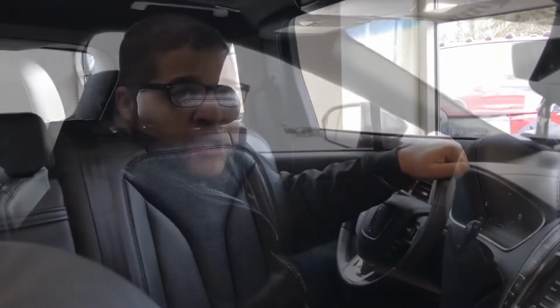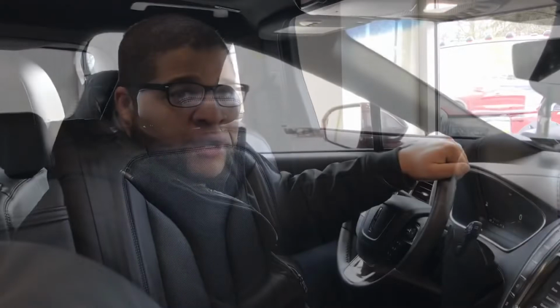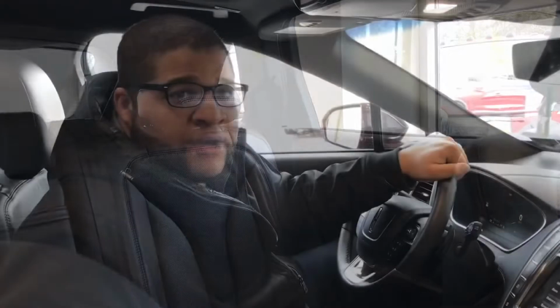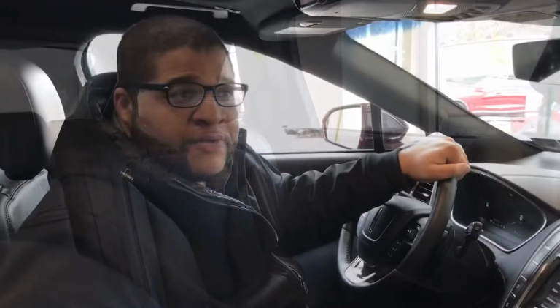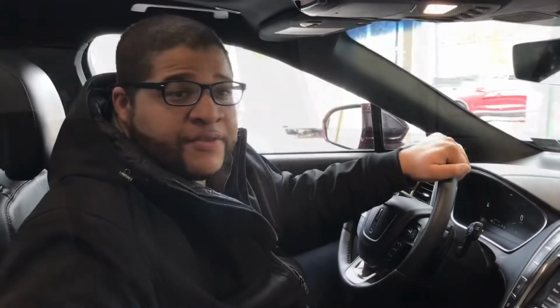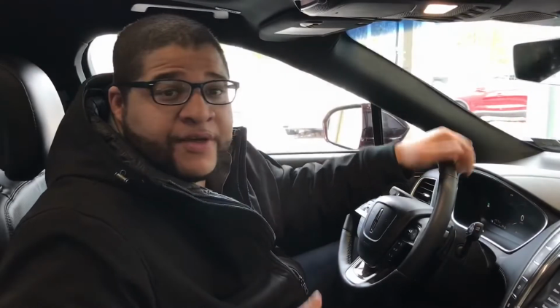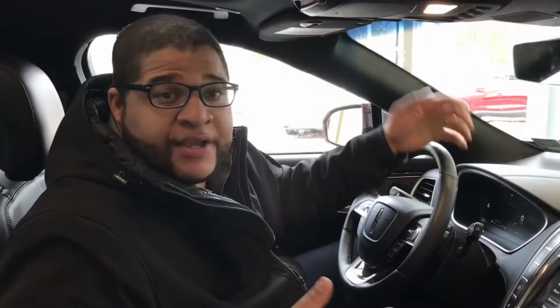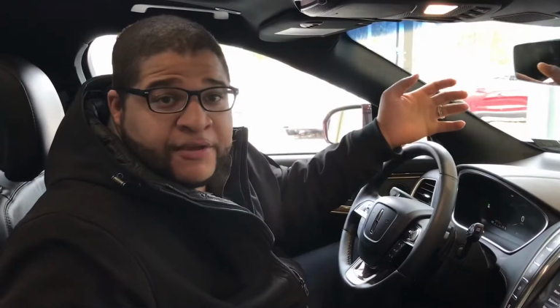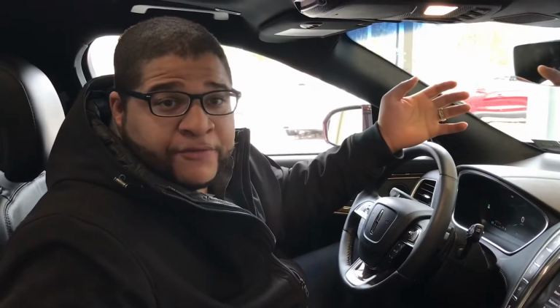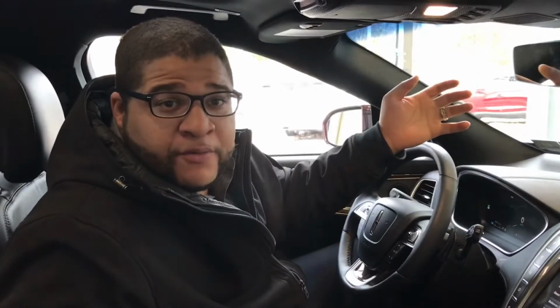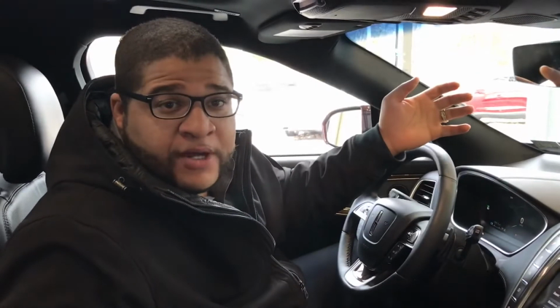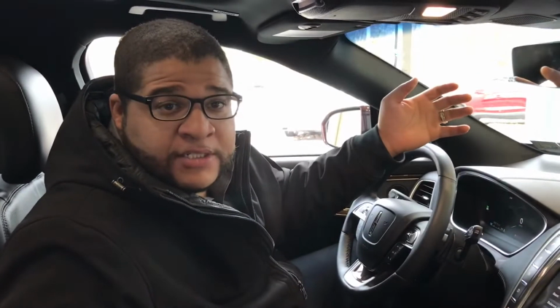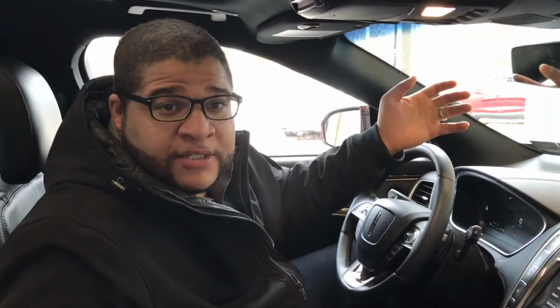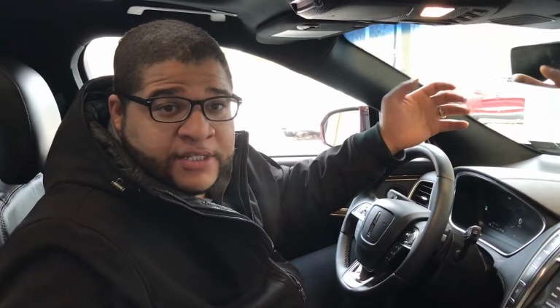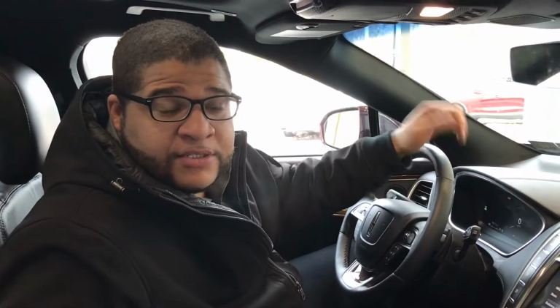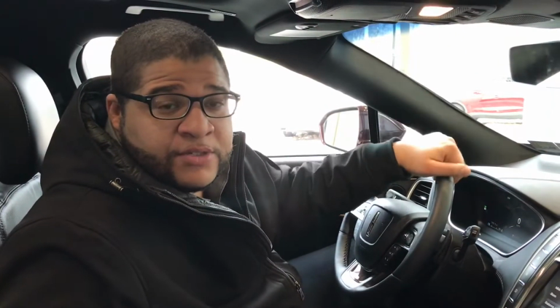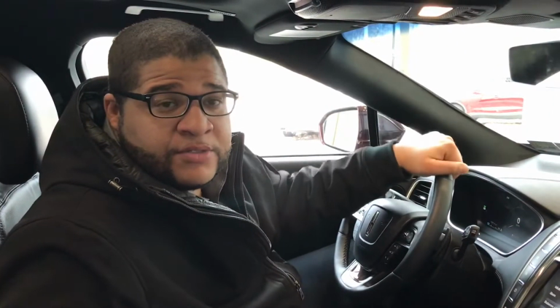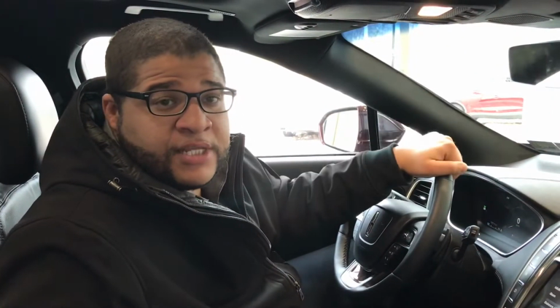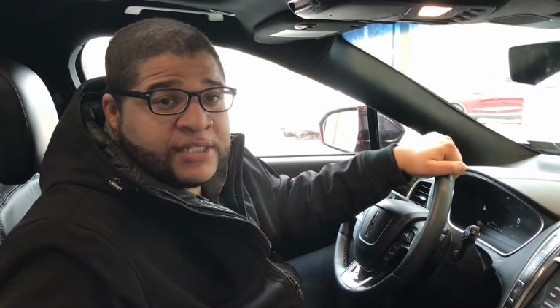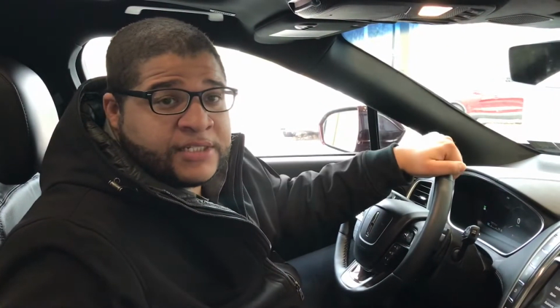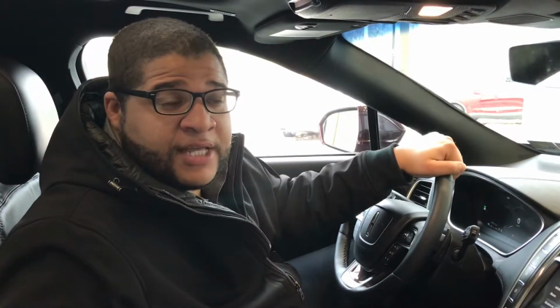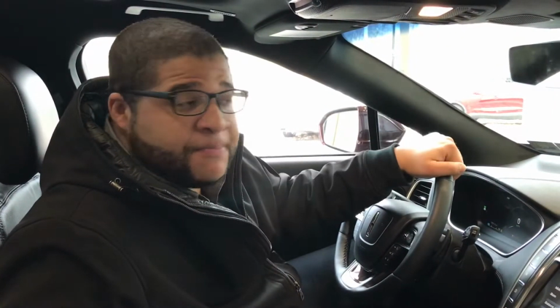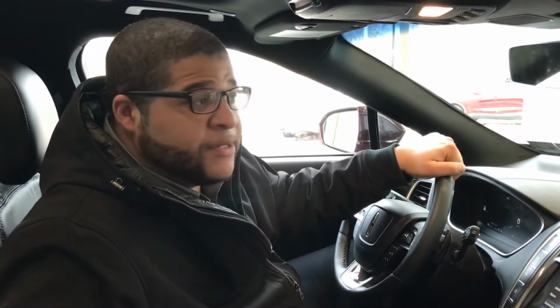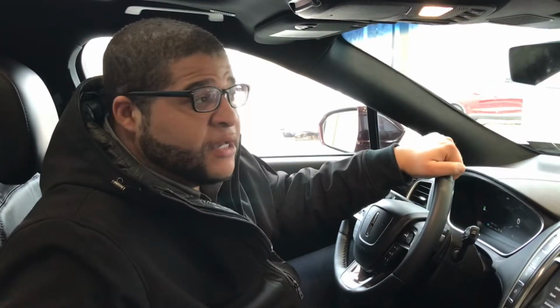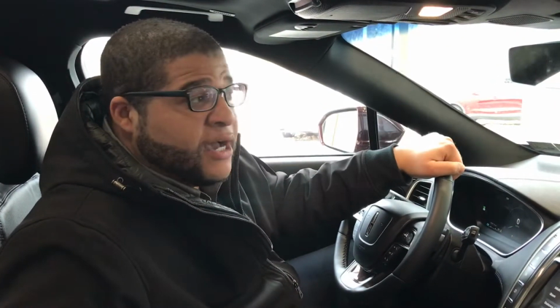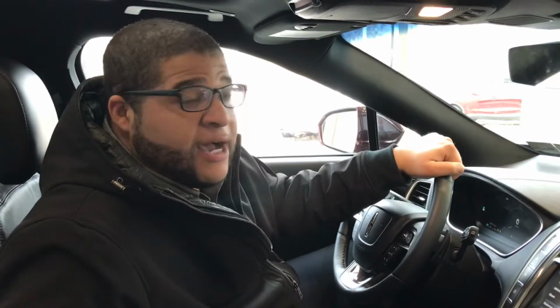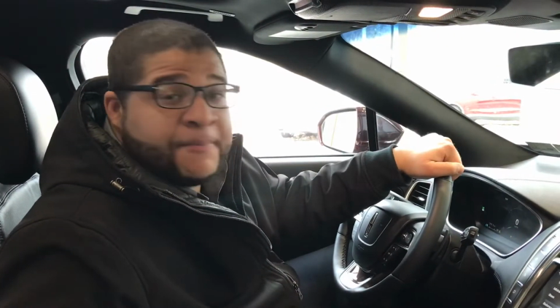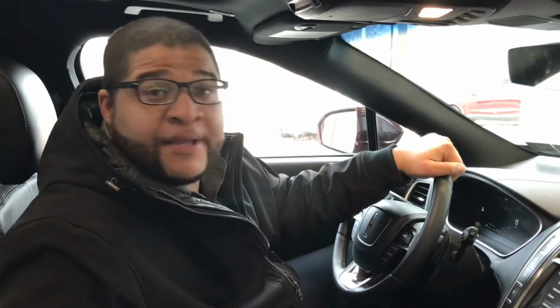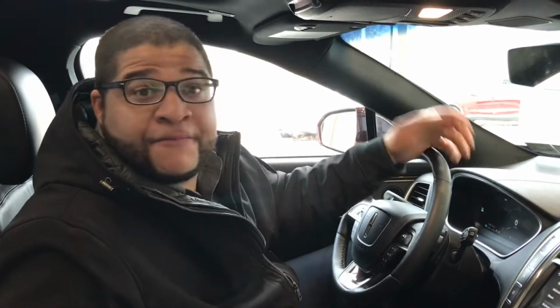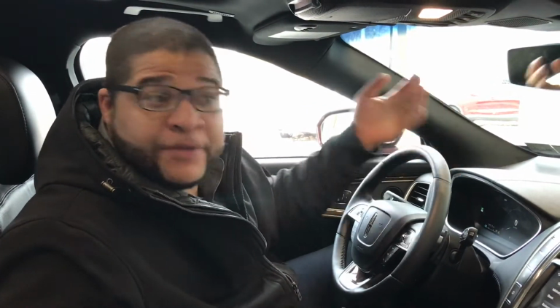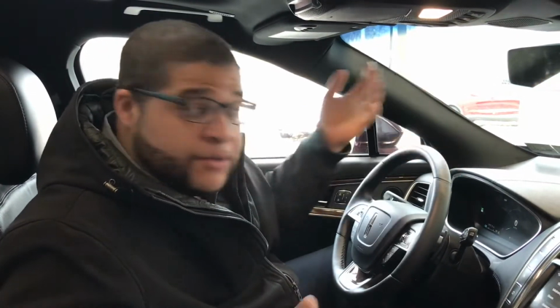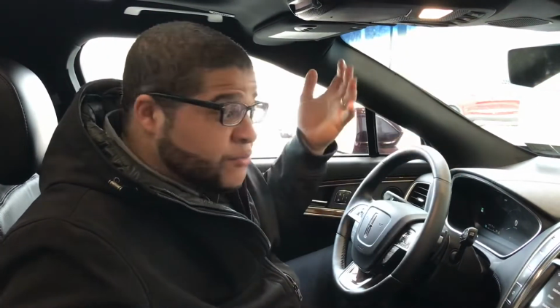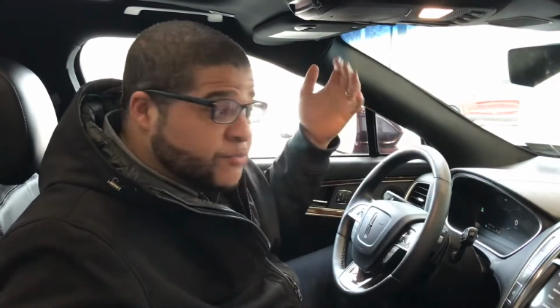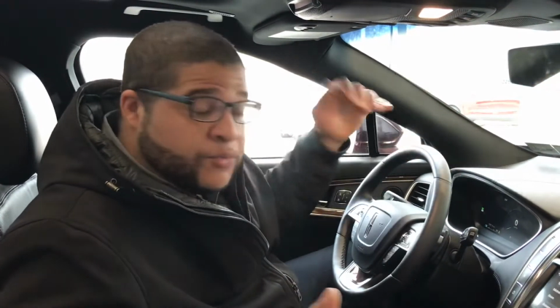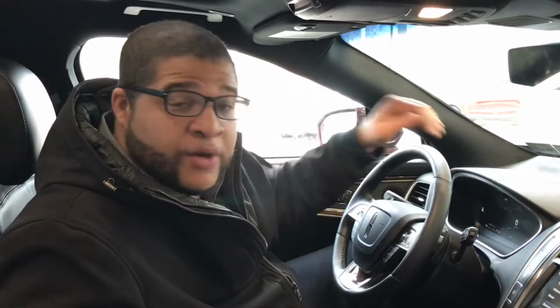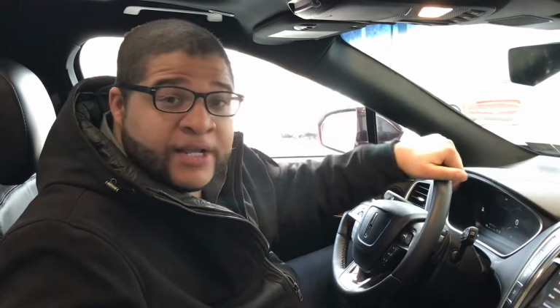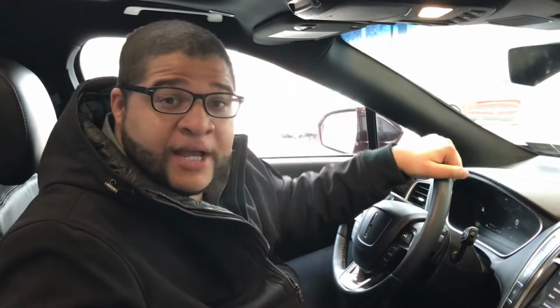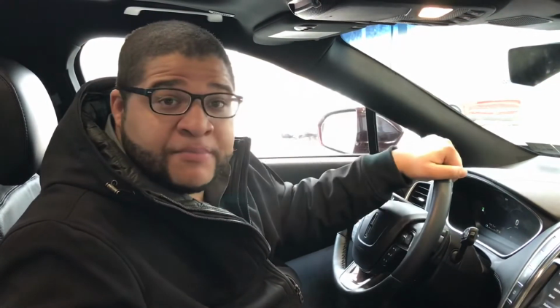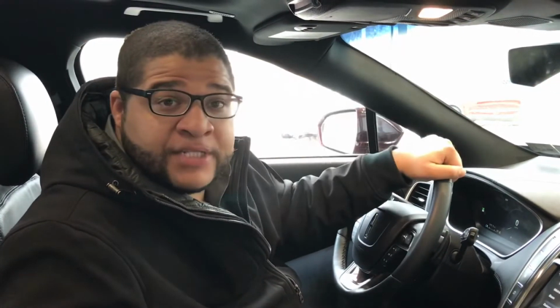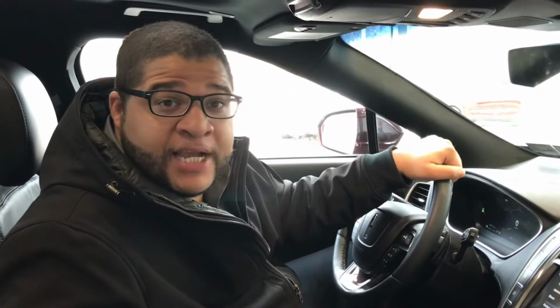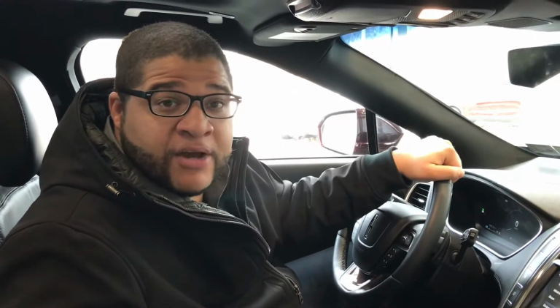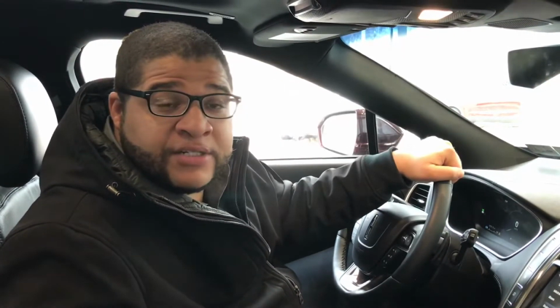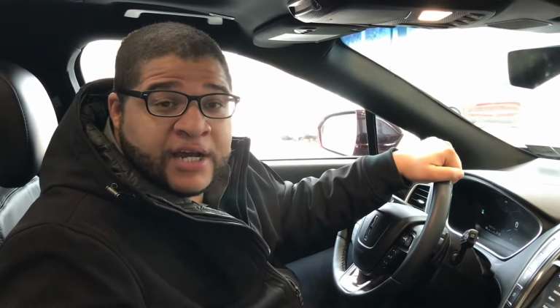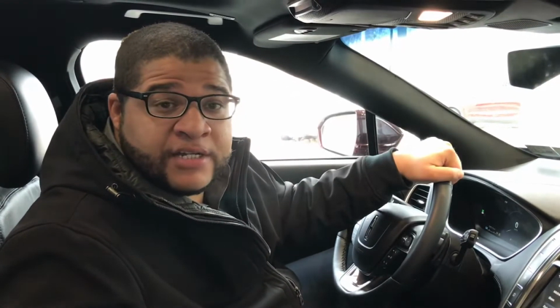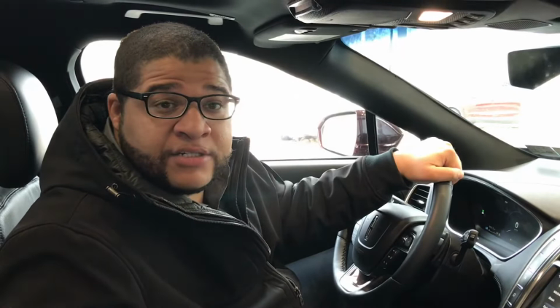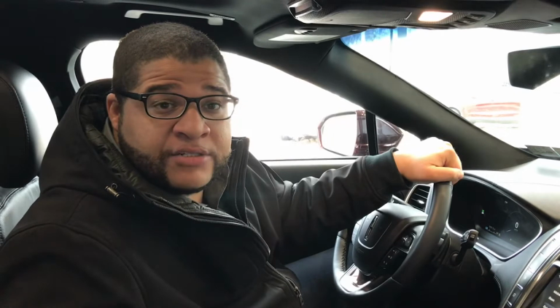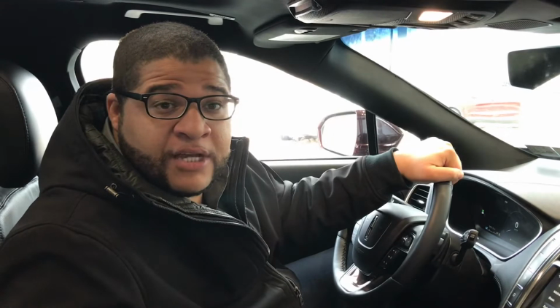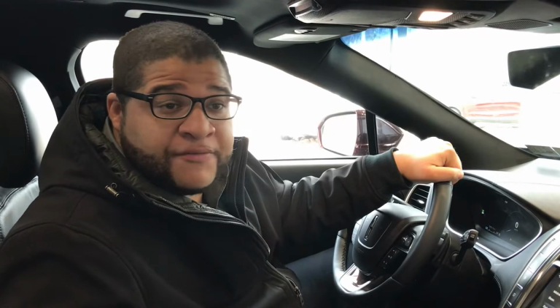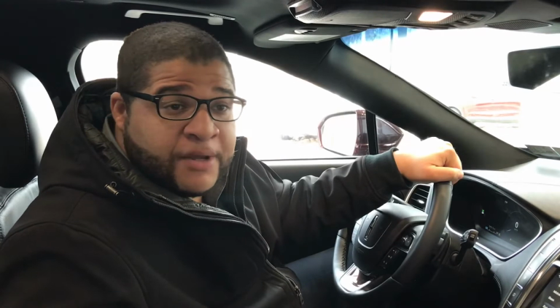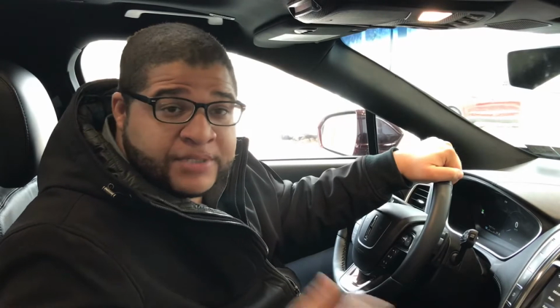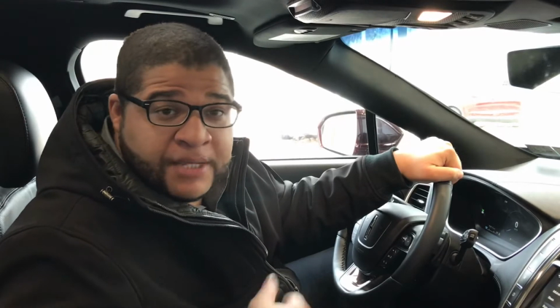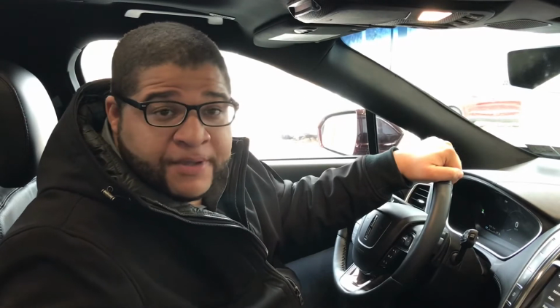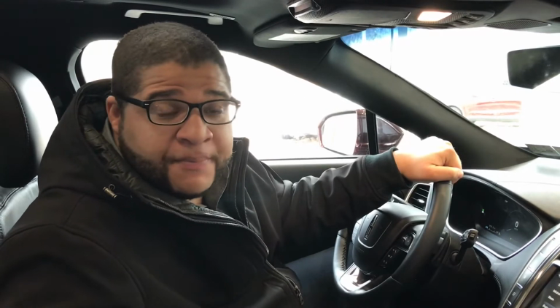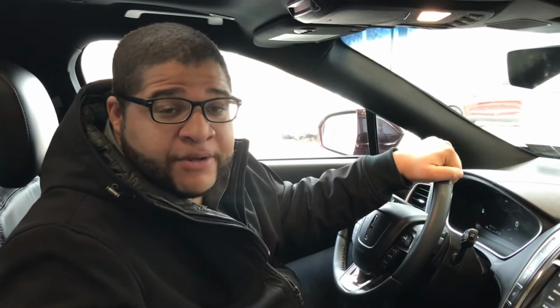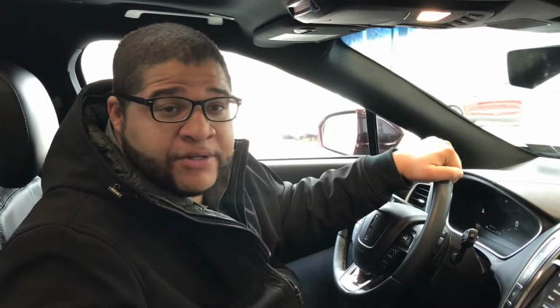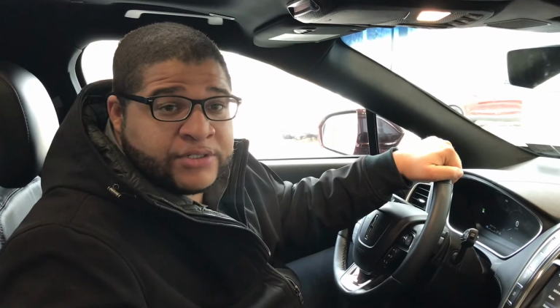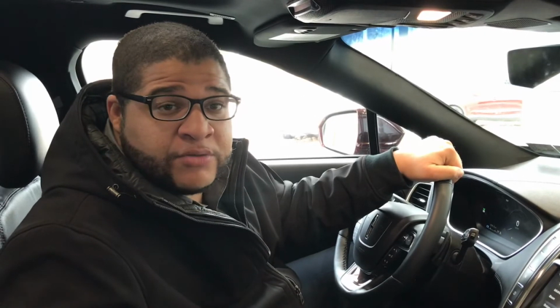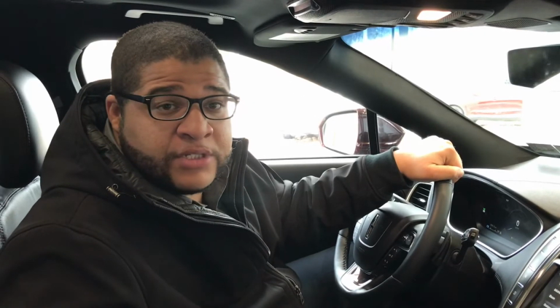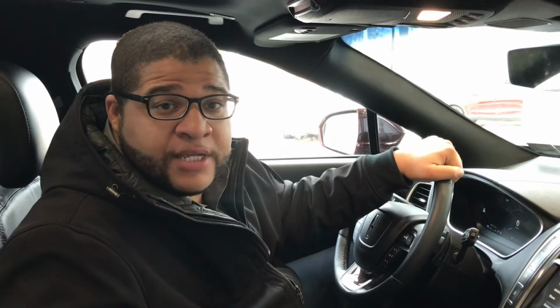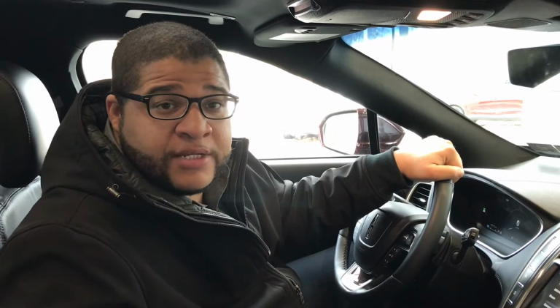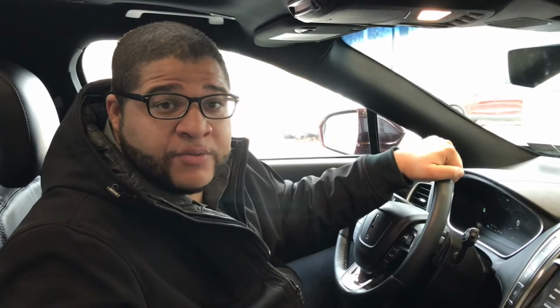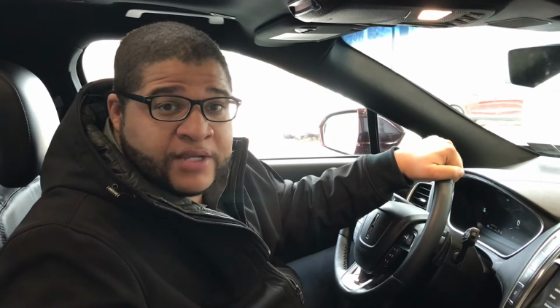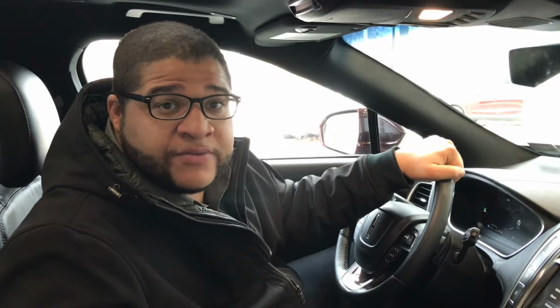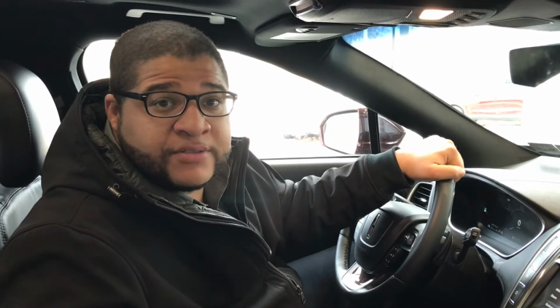All right, thank you for watching this Tuesday's tip. If you want to come check out the Nautilus yourself, come see me up here at Schultz Lincoln in Wexford.